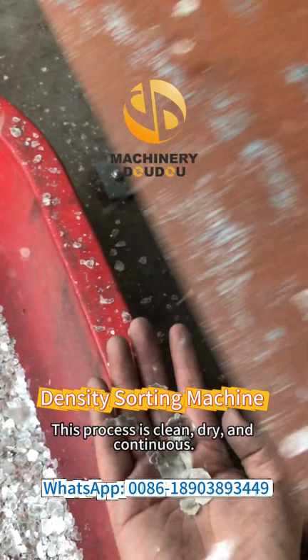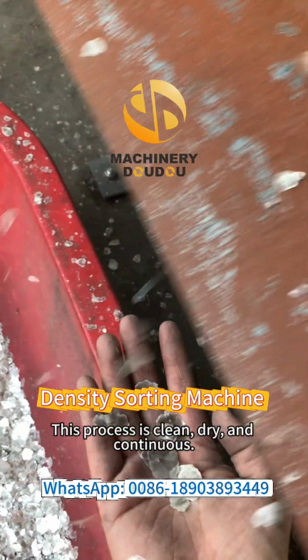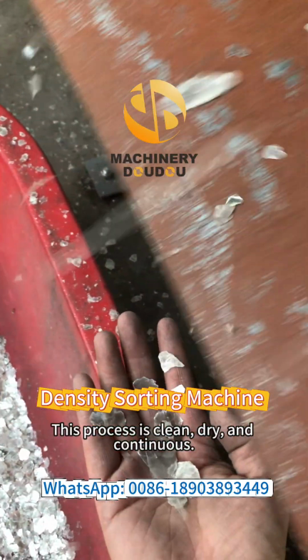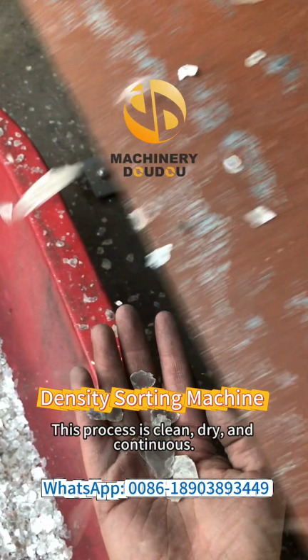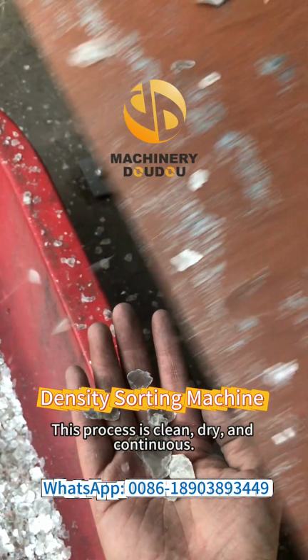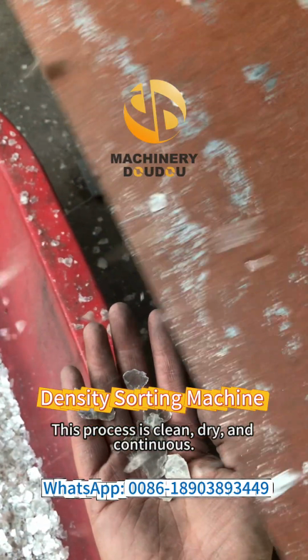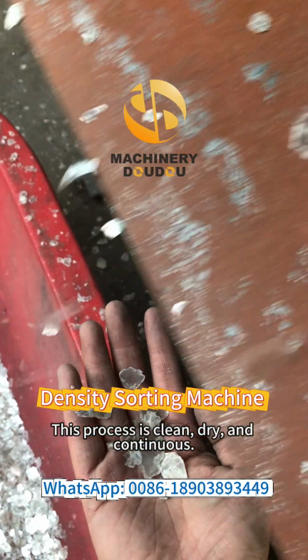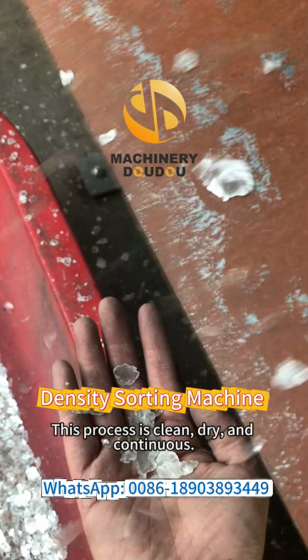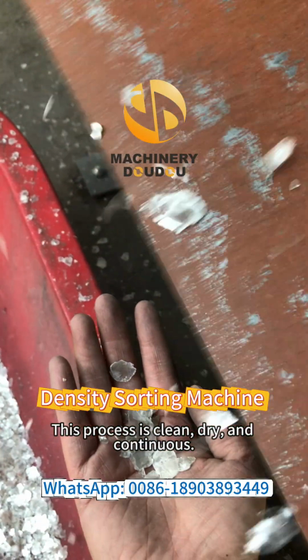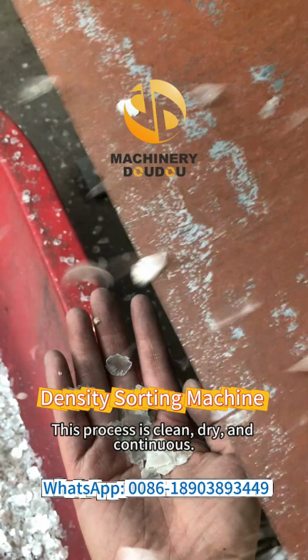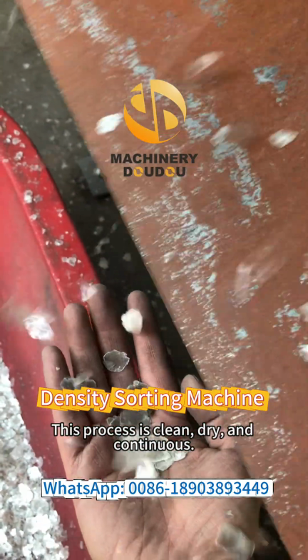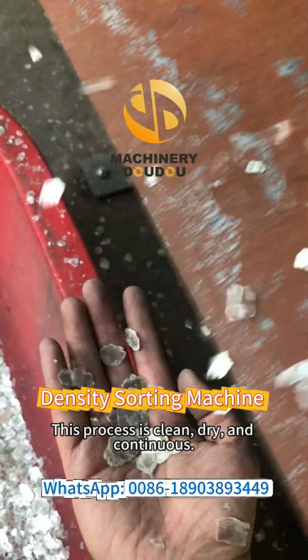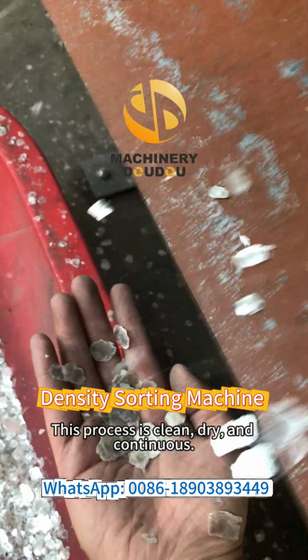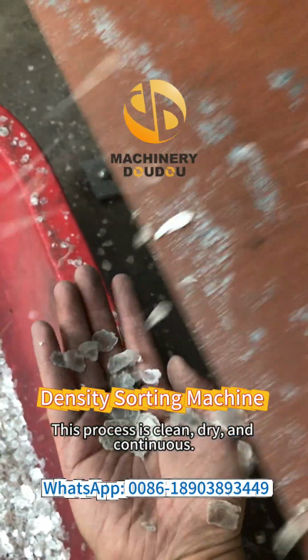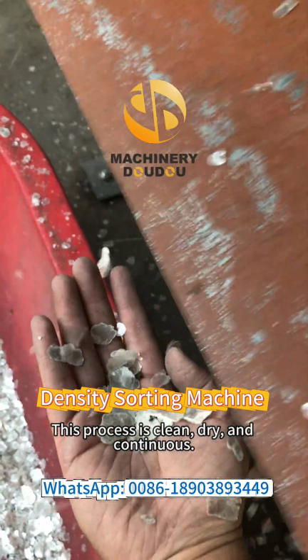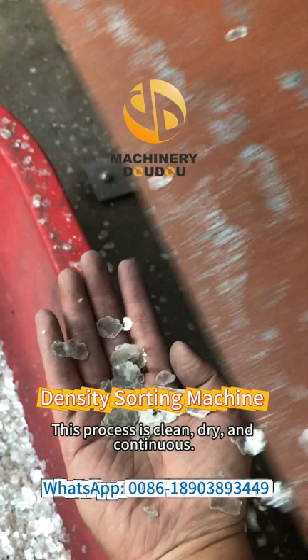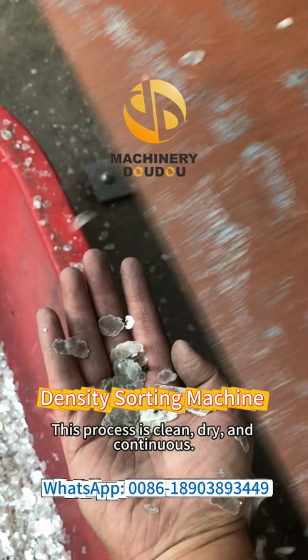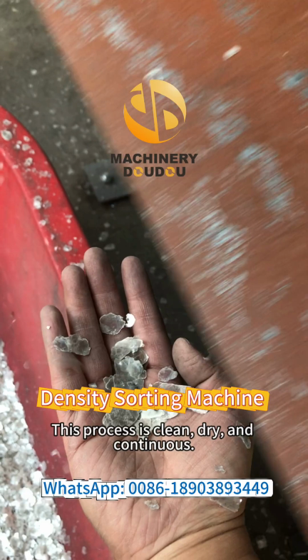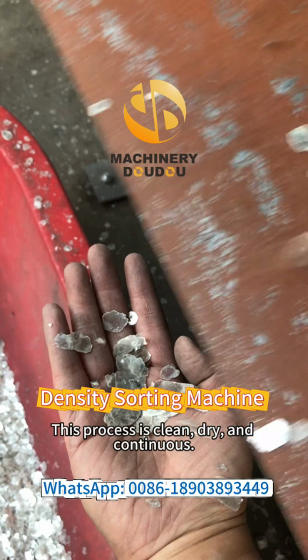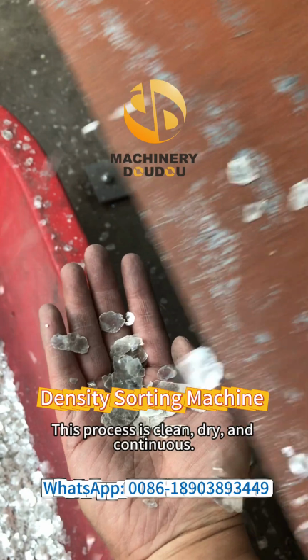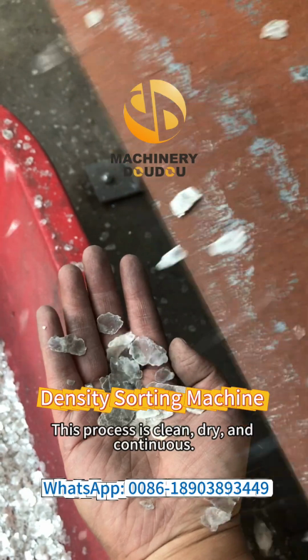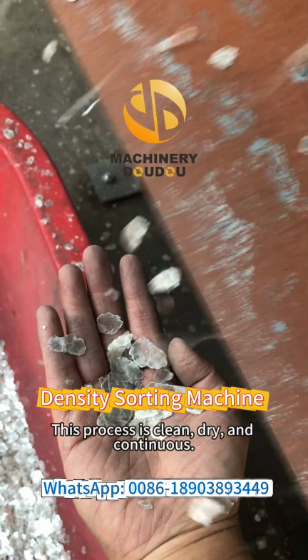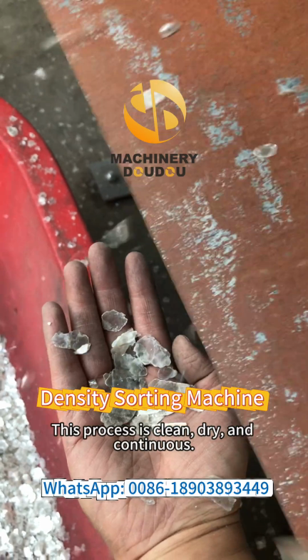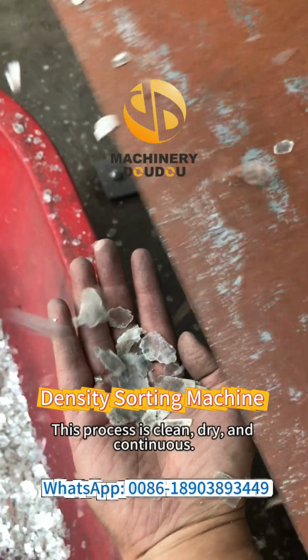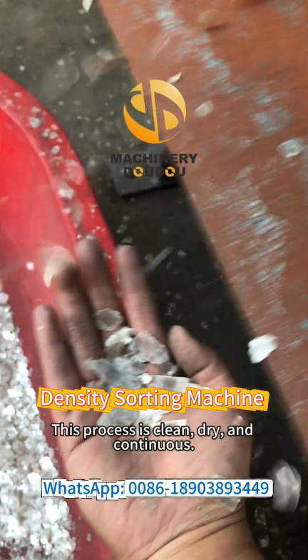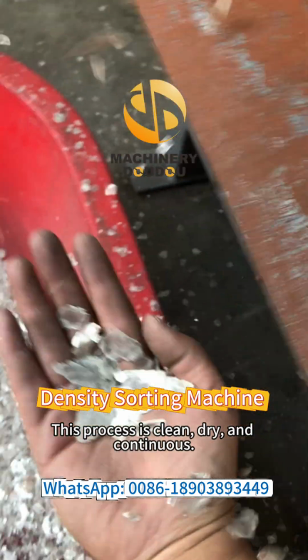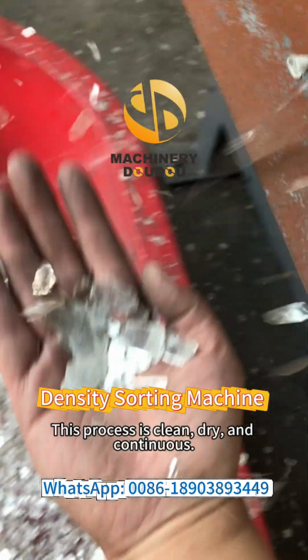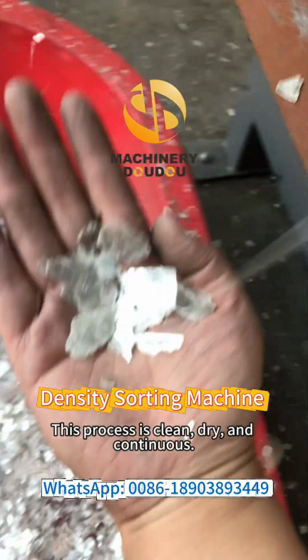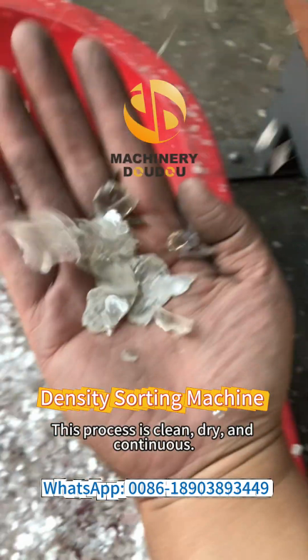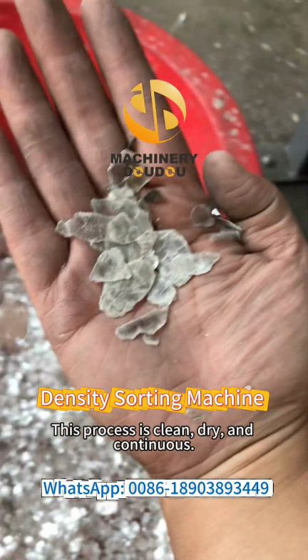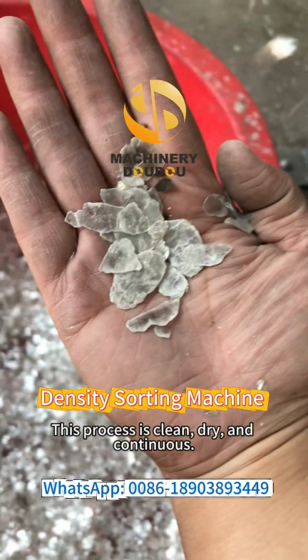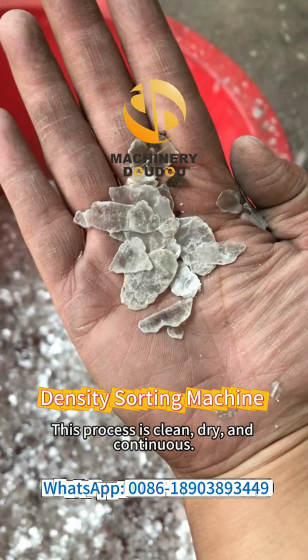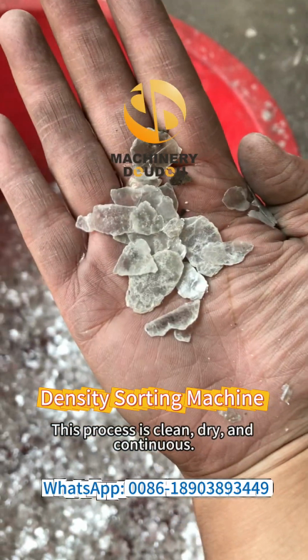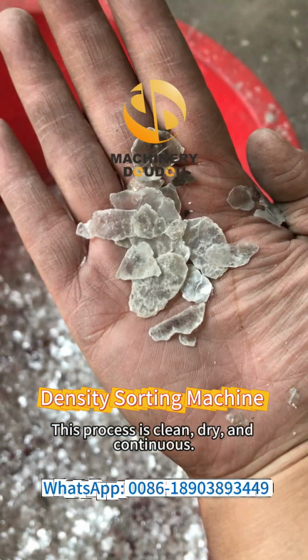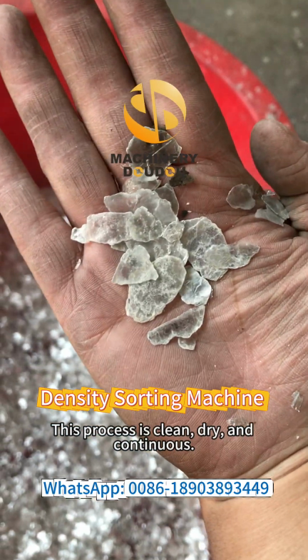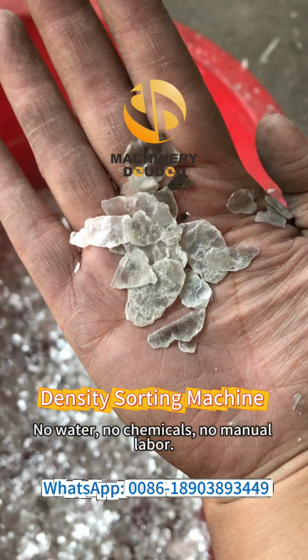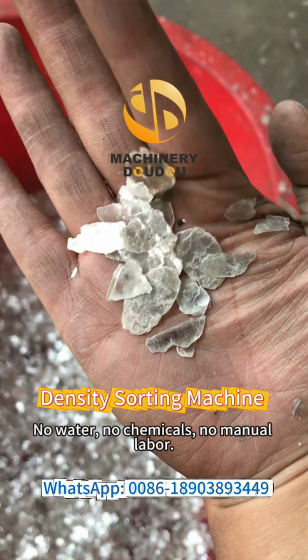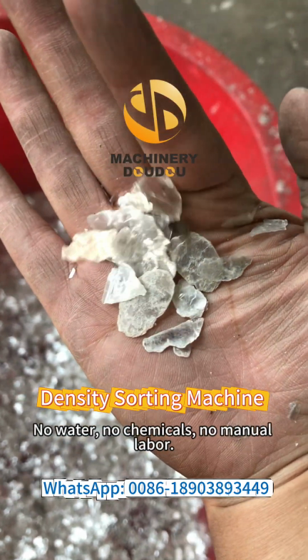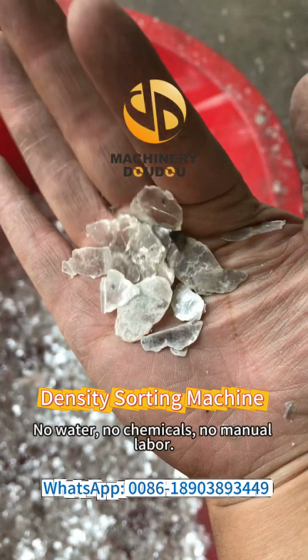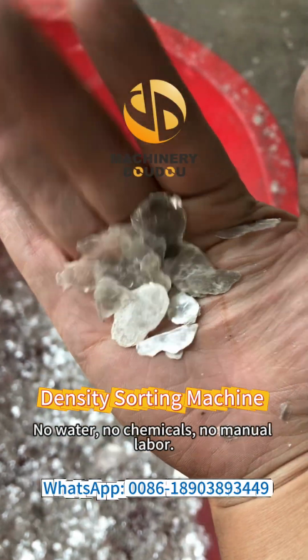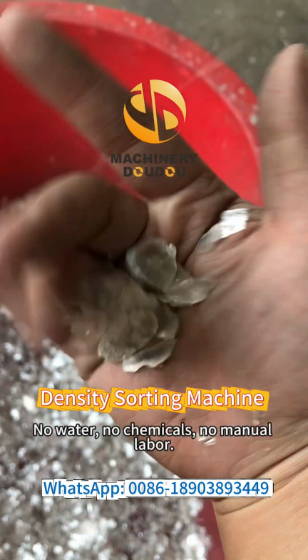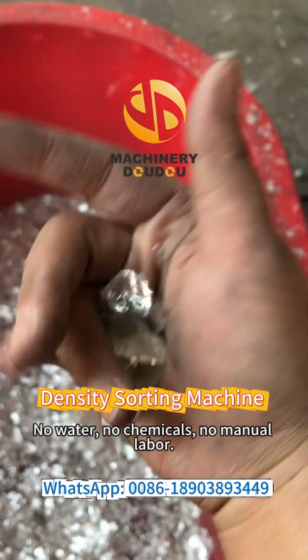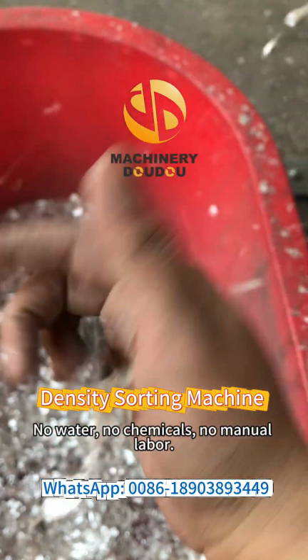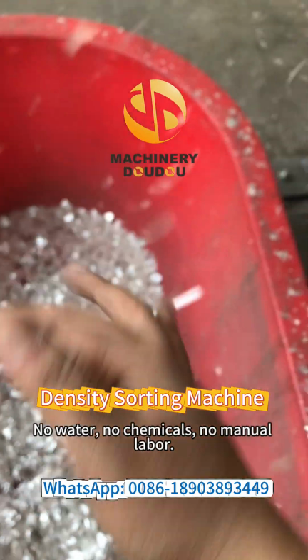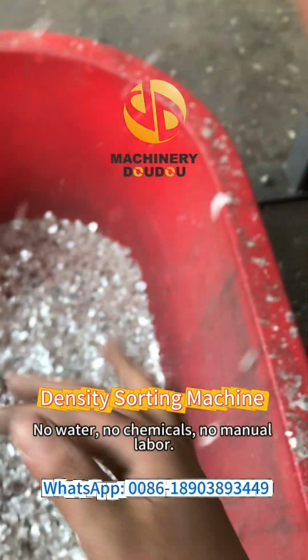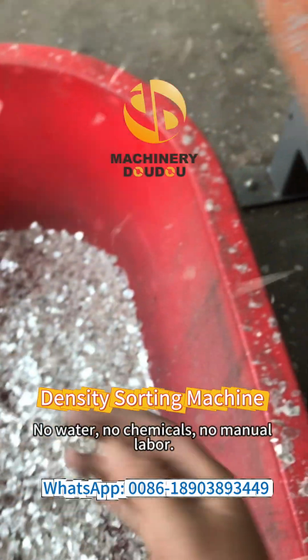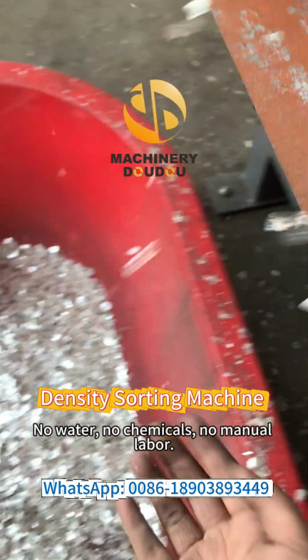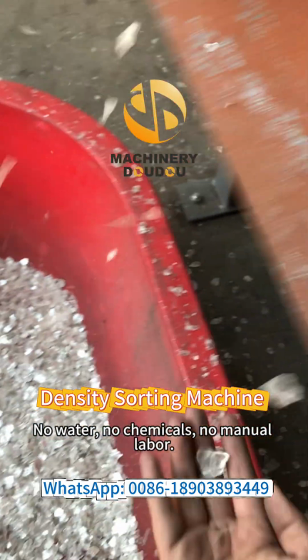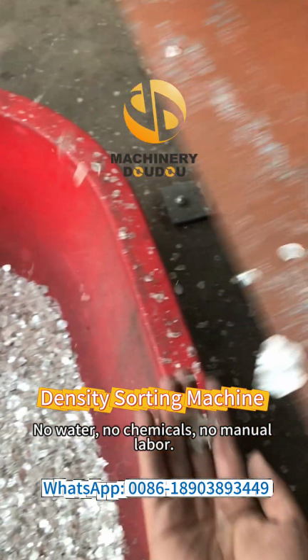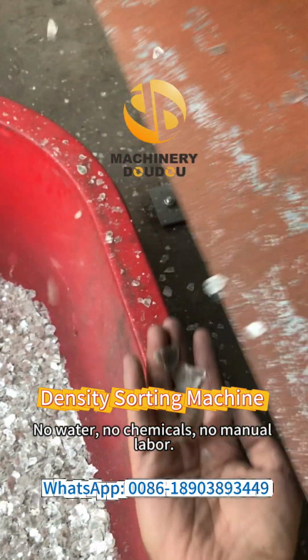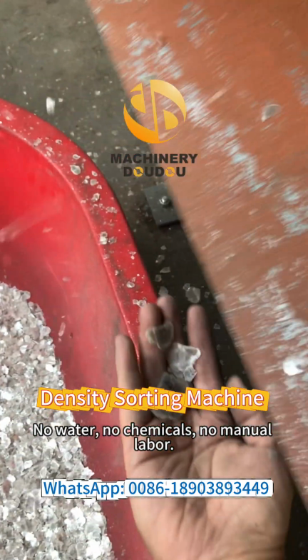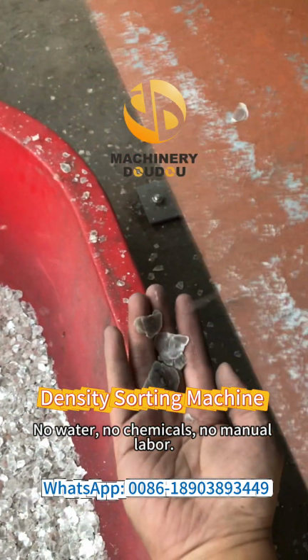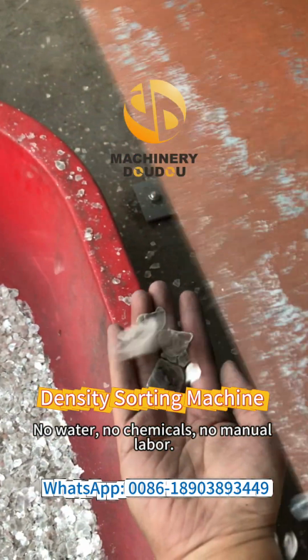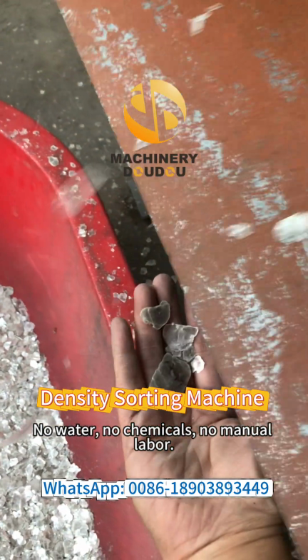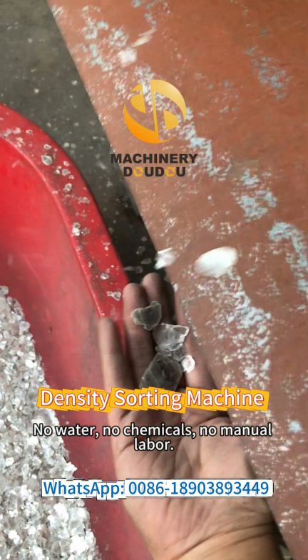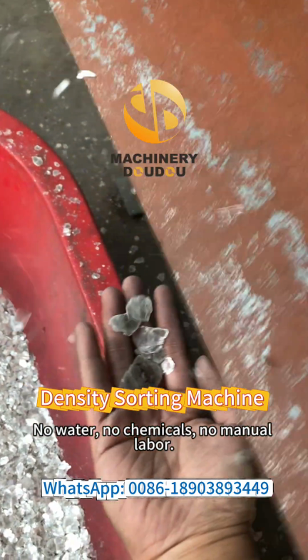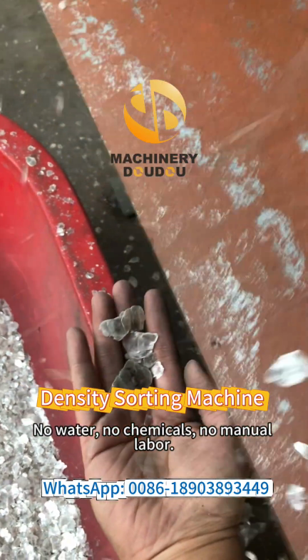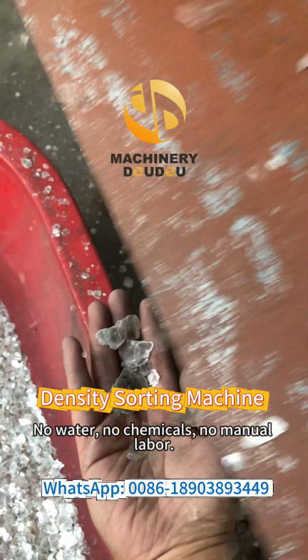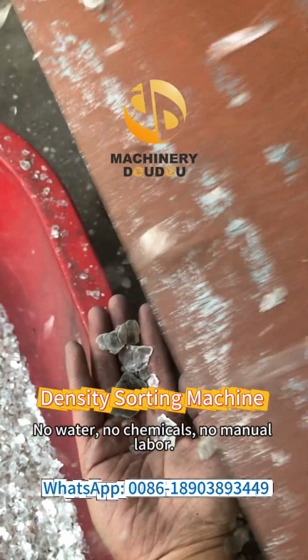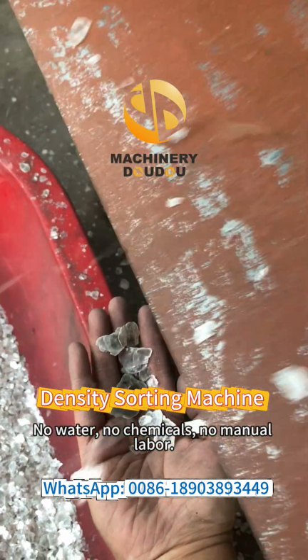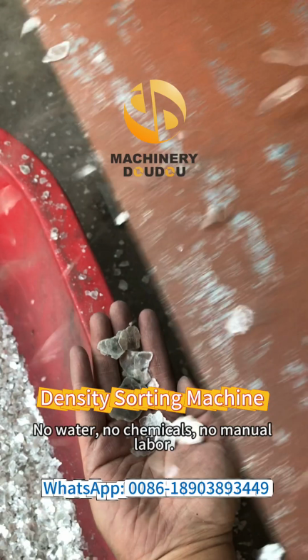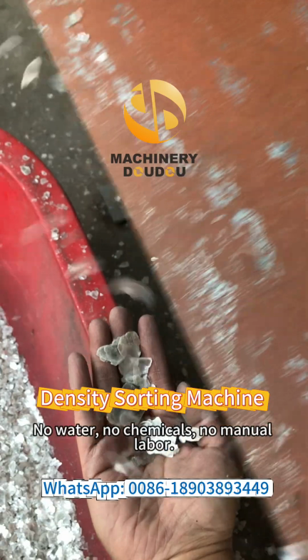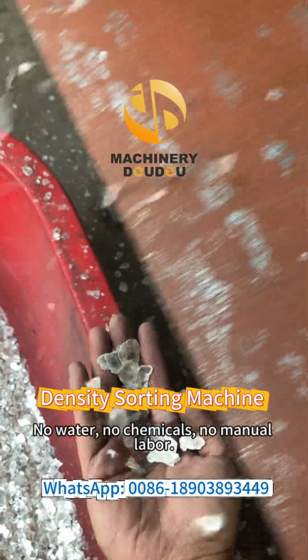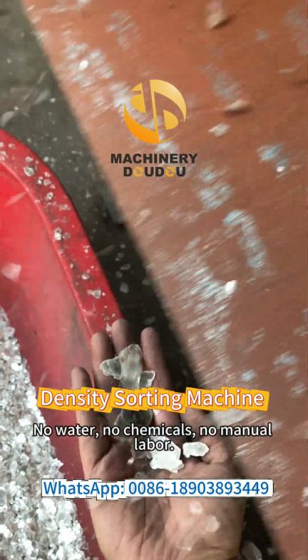This process is clean, dry, and continuous. No water, no chemicals, no manual labor.